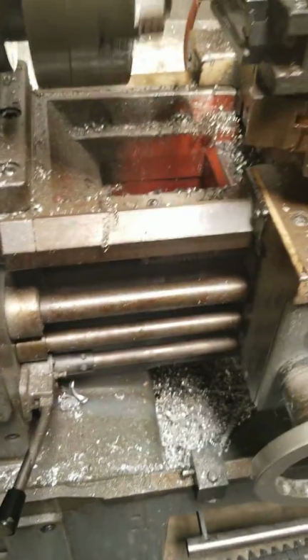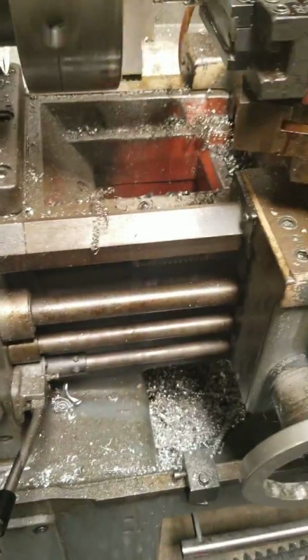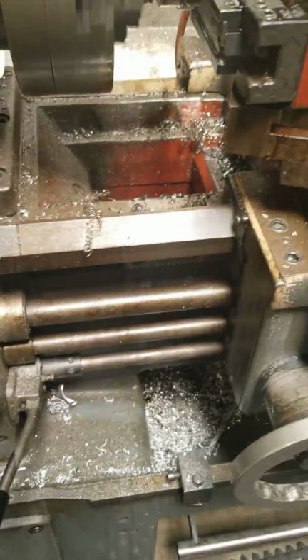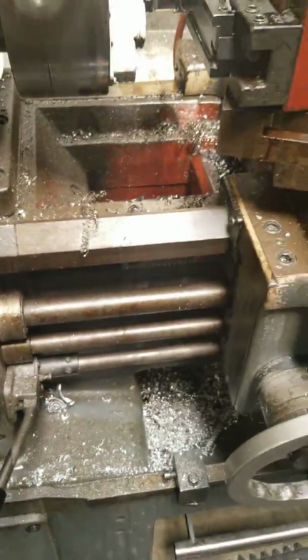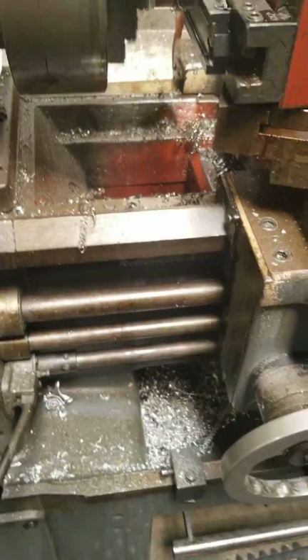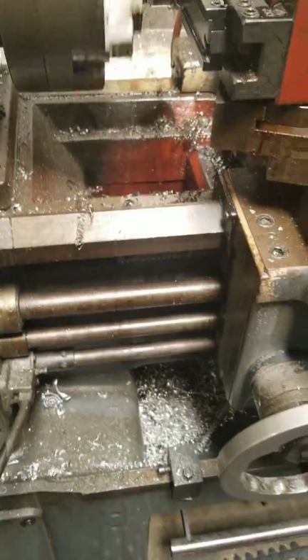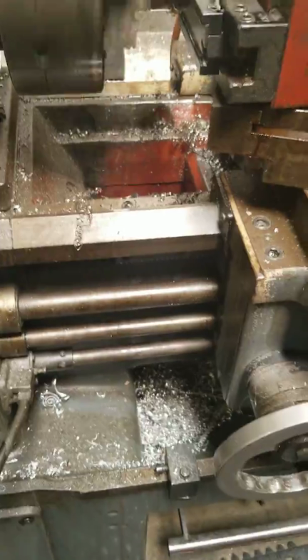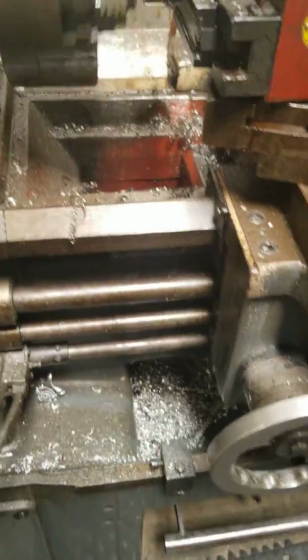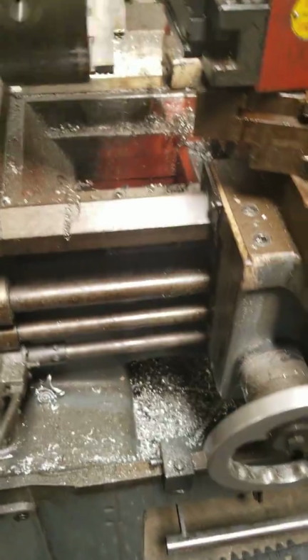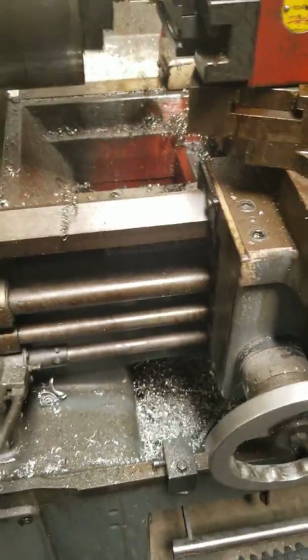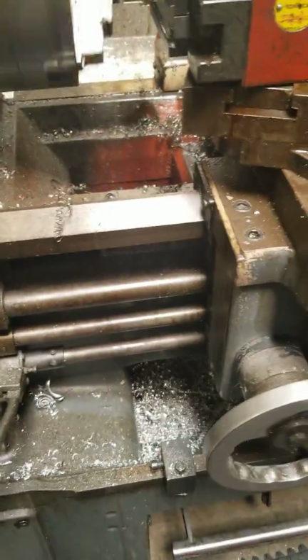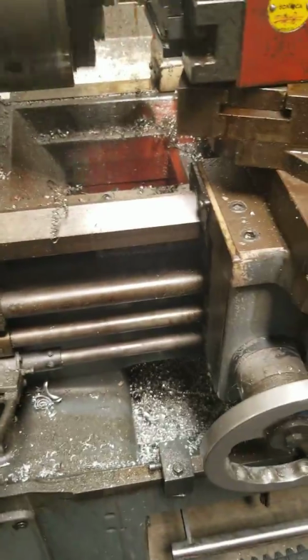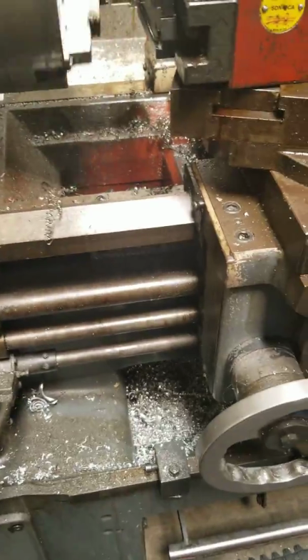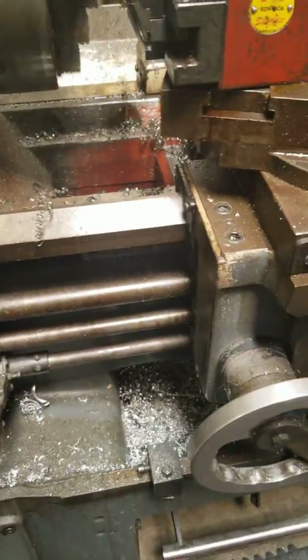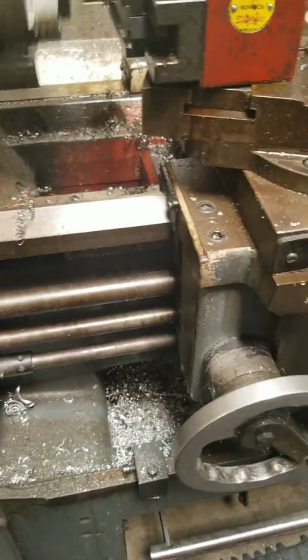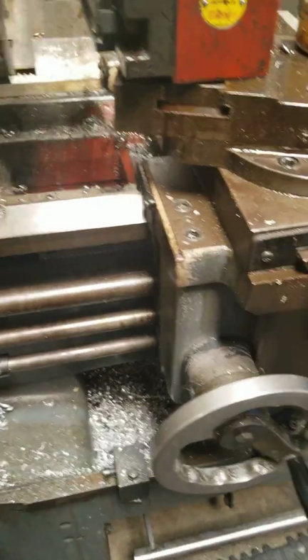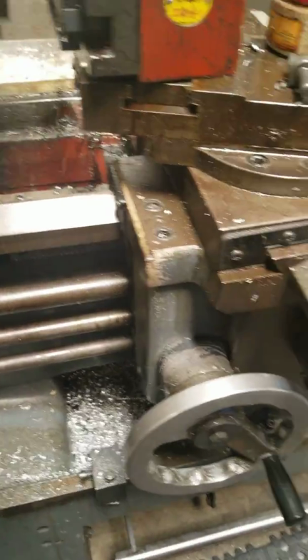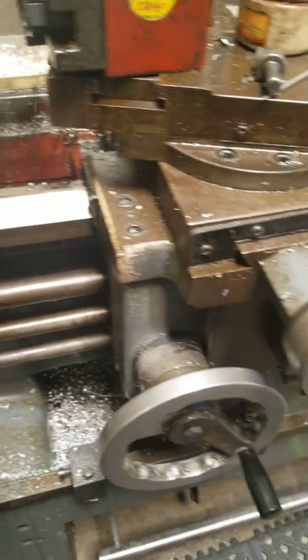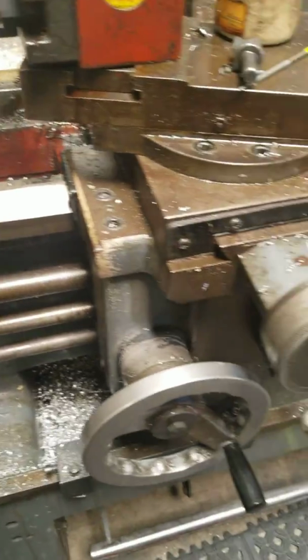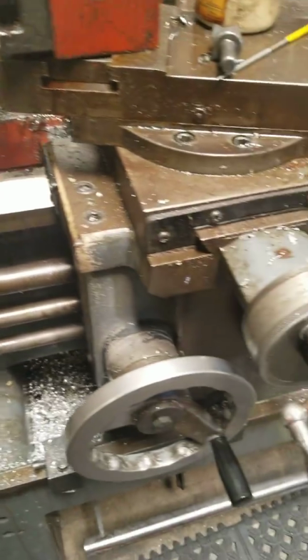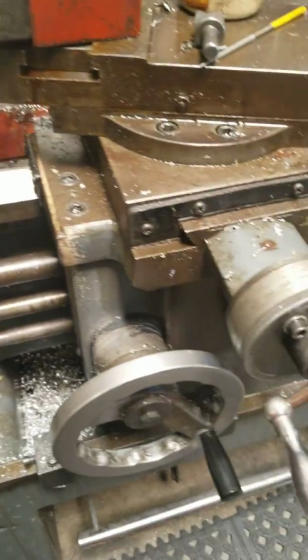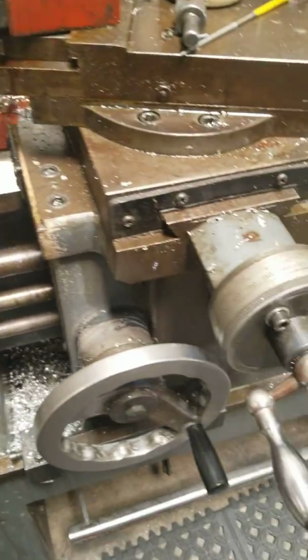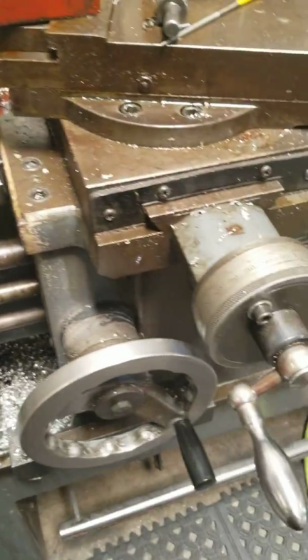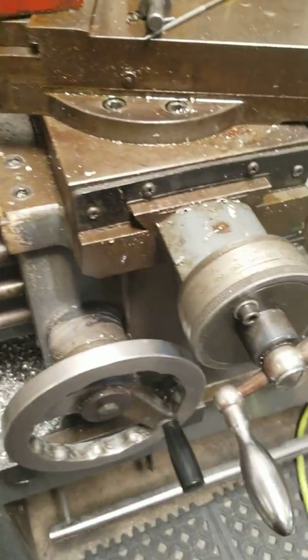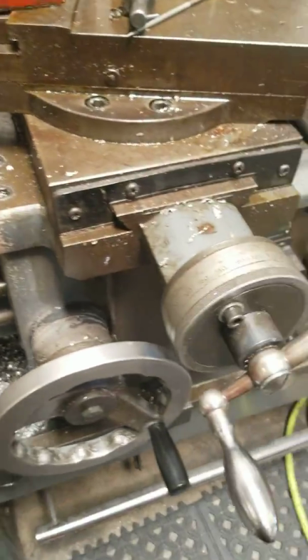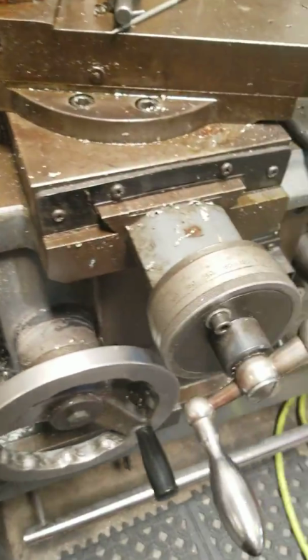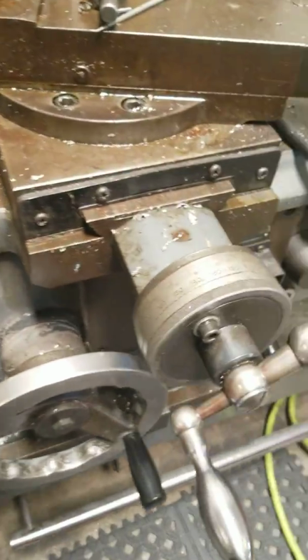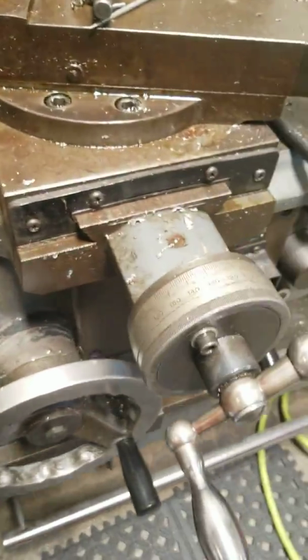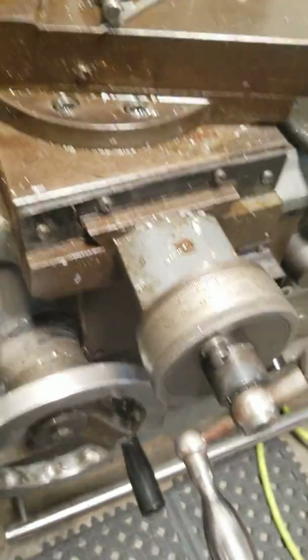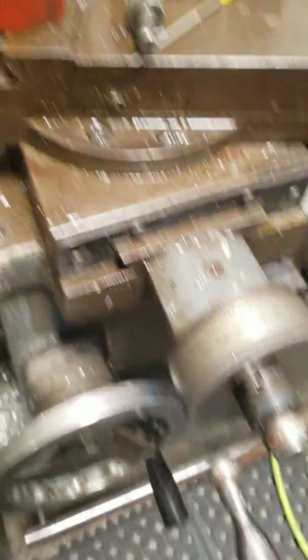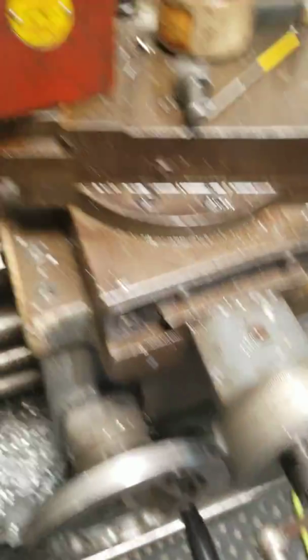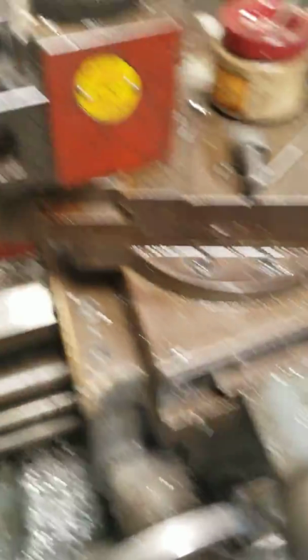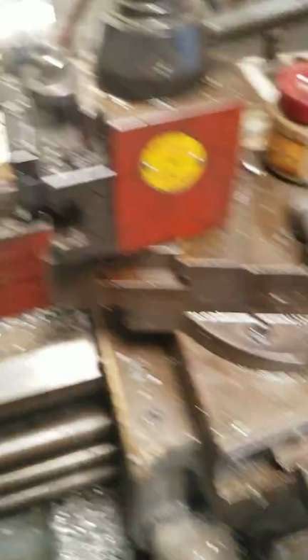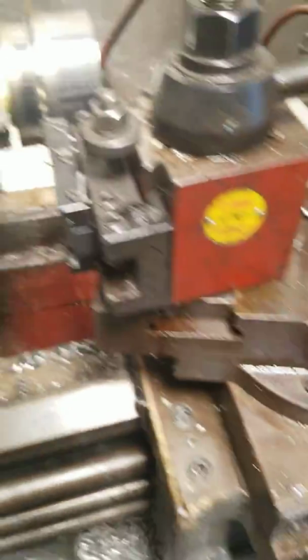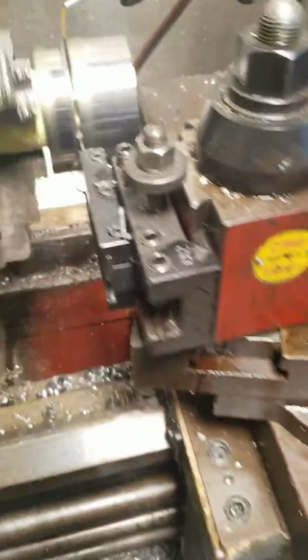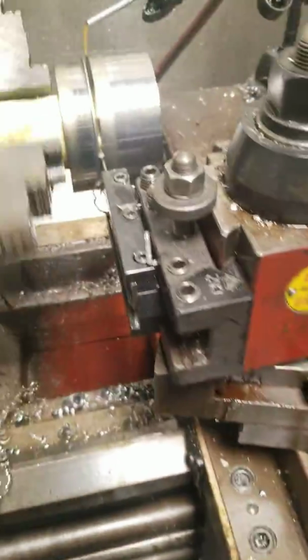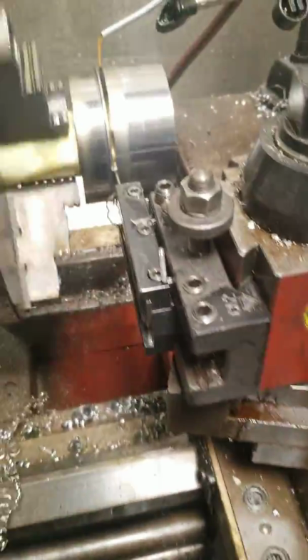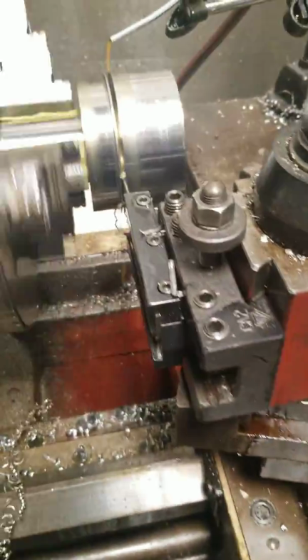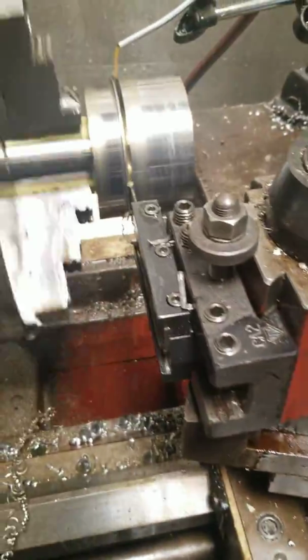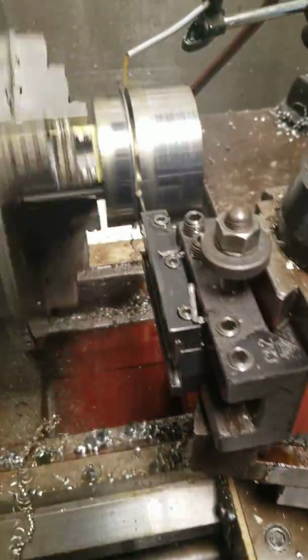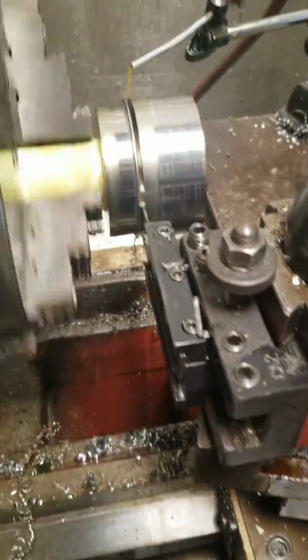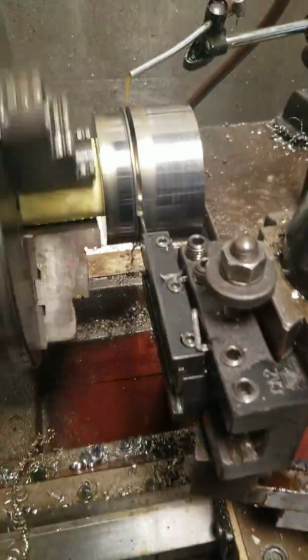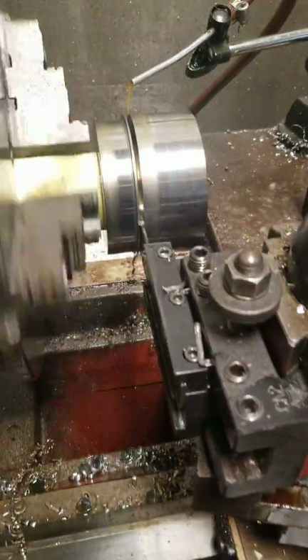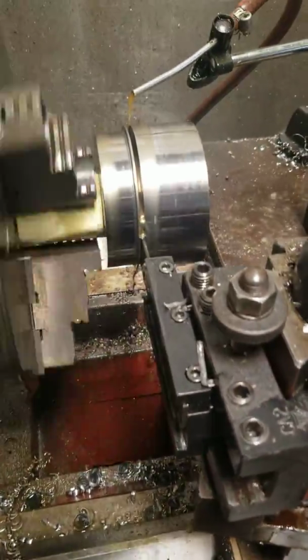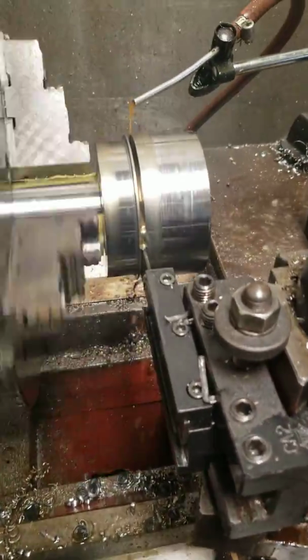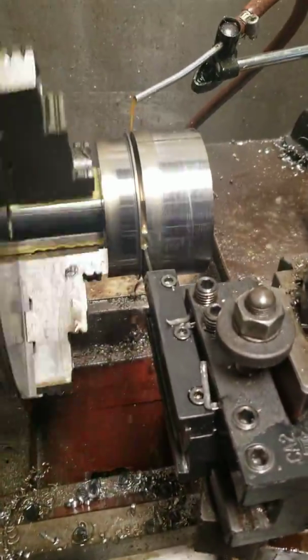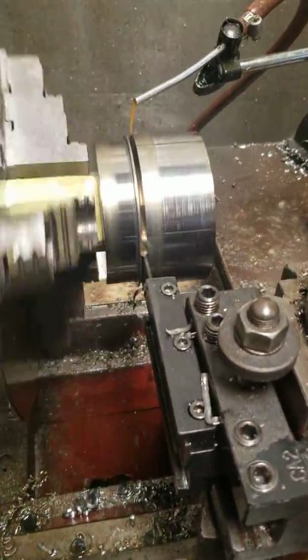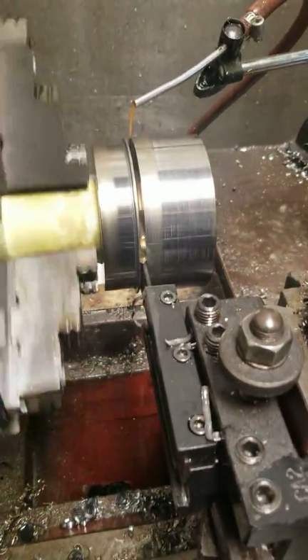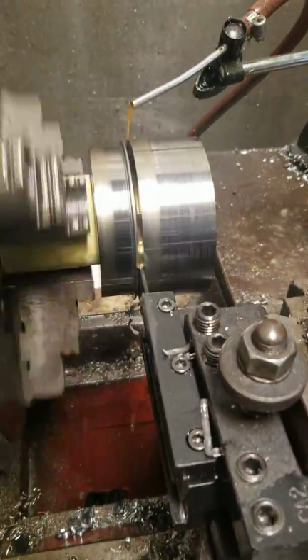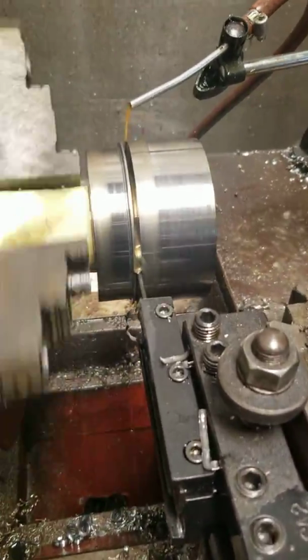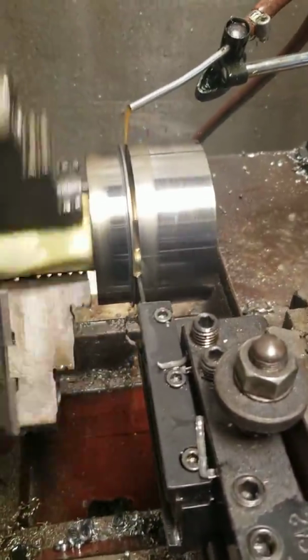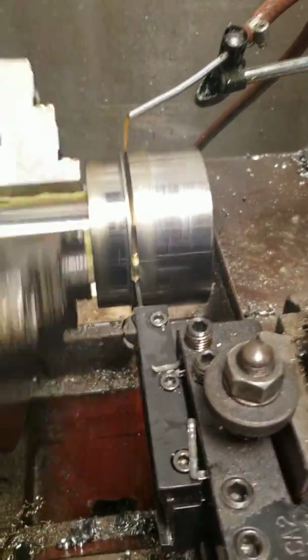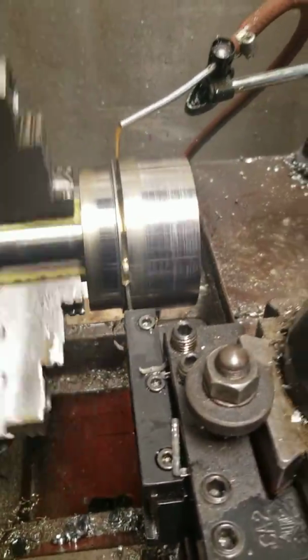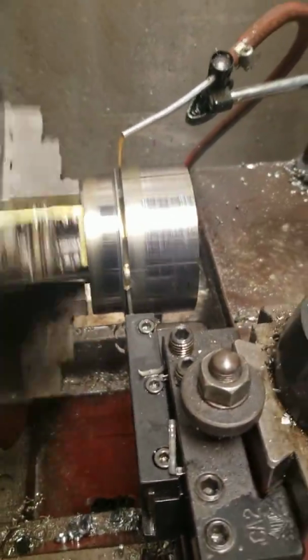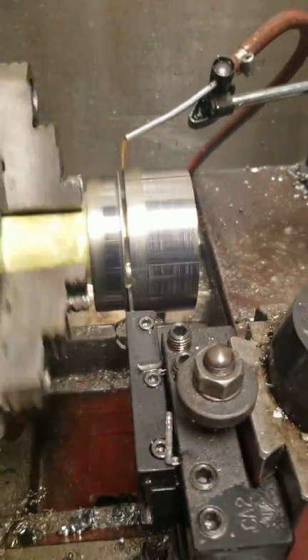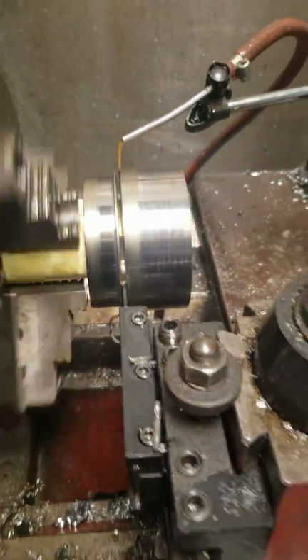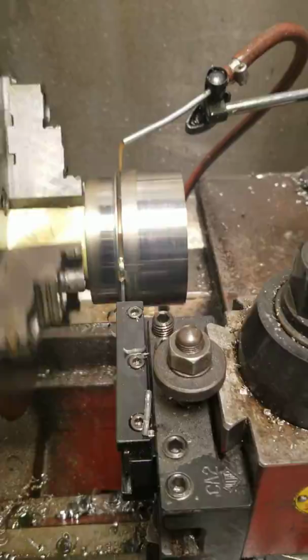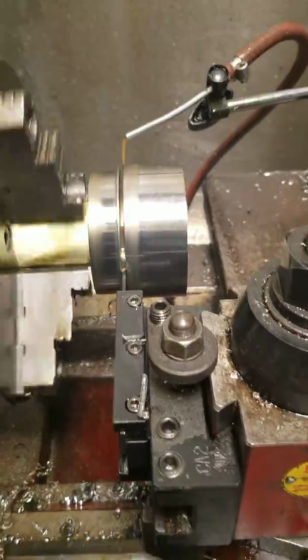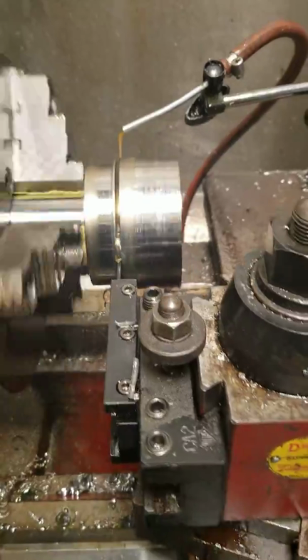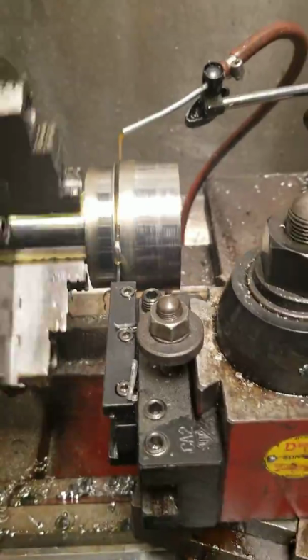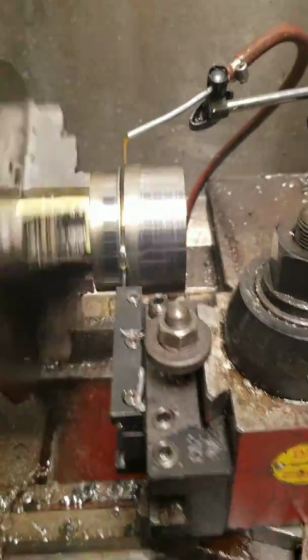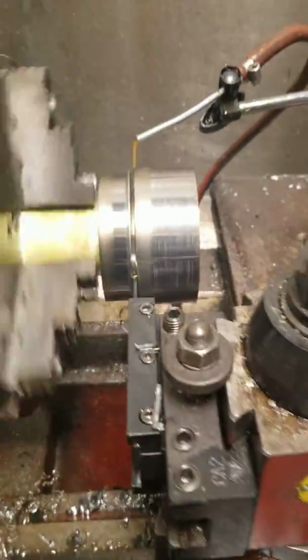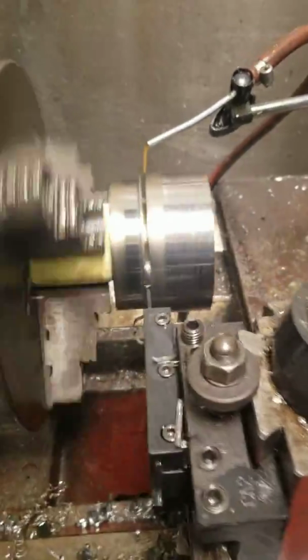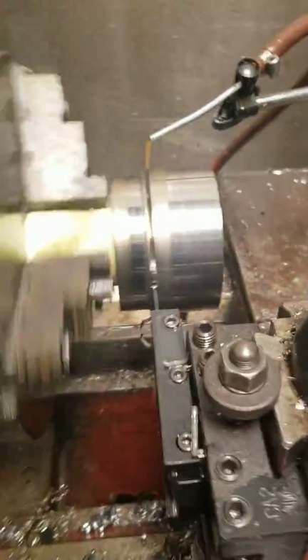So 82 RPM by a little over a thousand depth of cut per revolution. As you can see, it's making a little bit of noise, but it's normal.